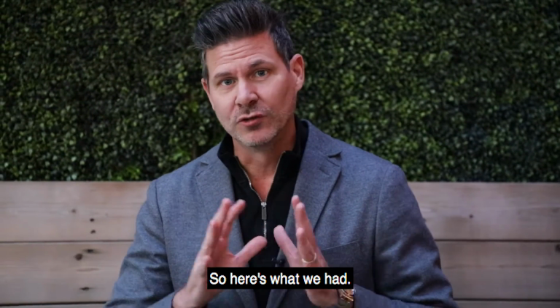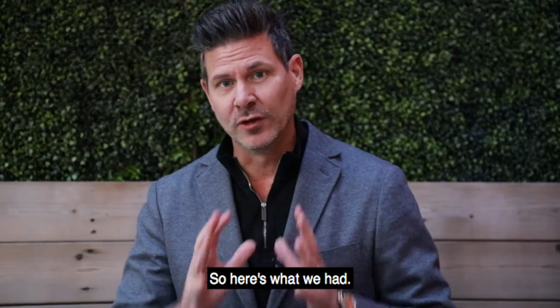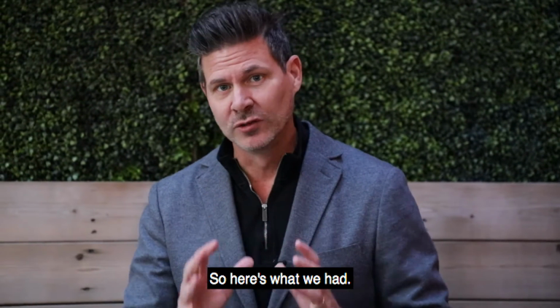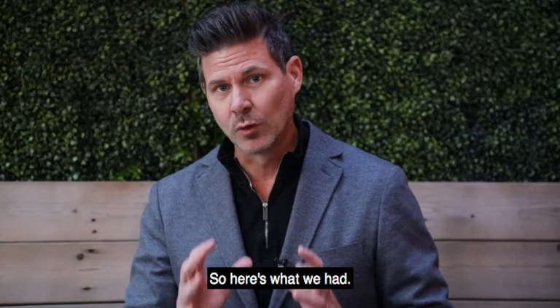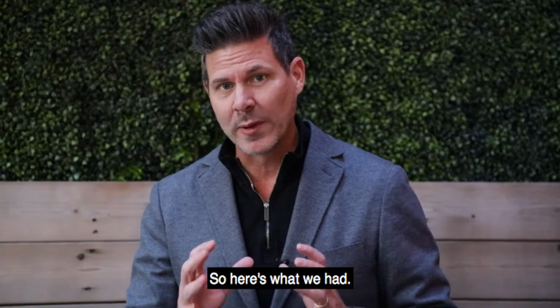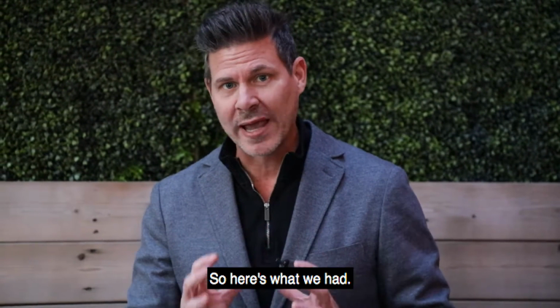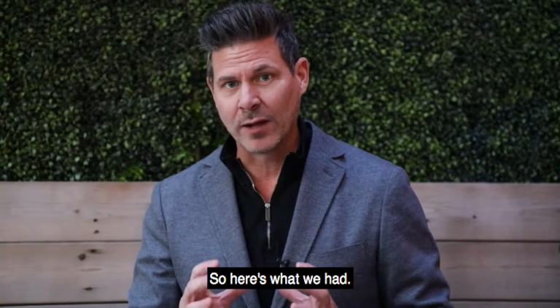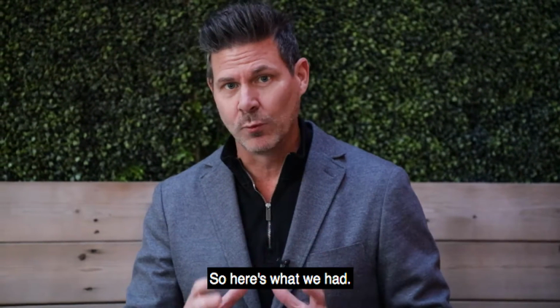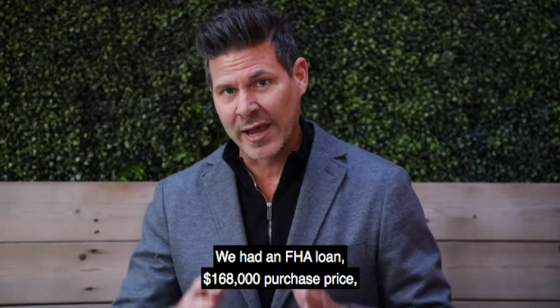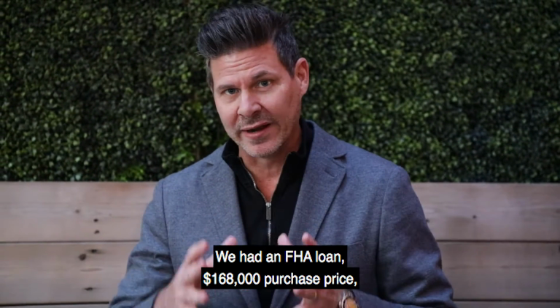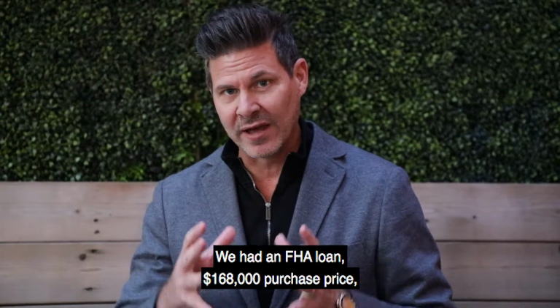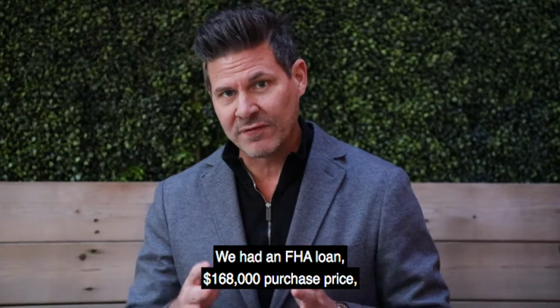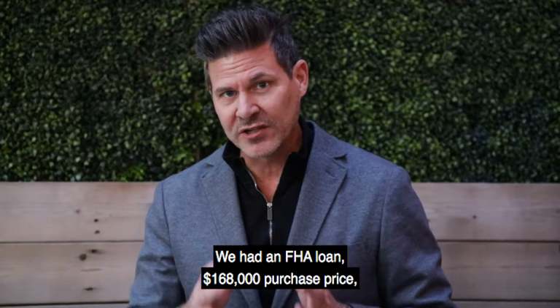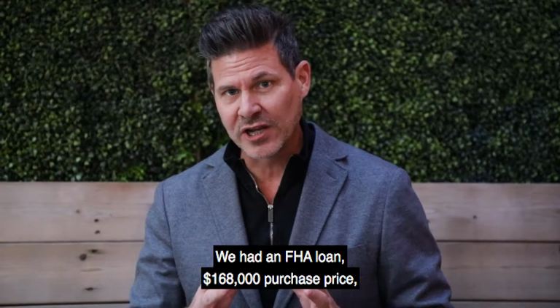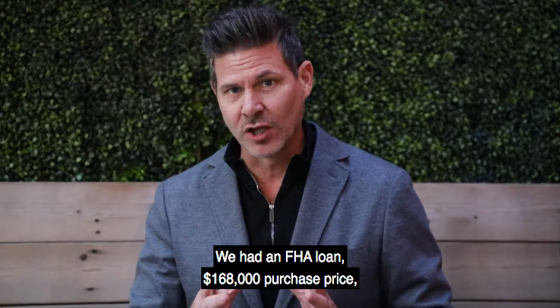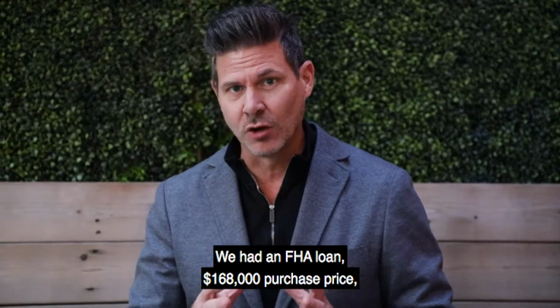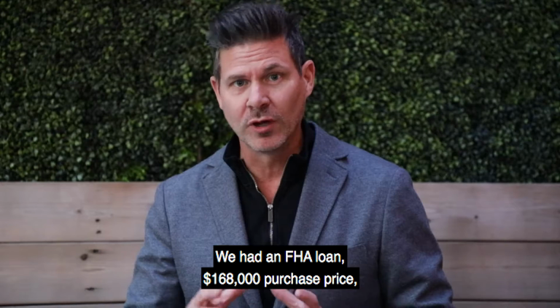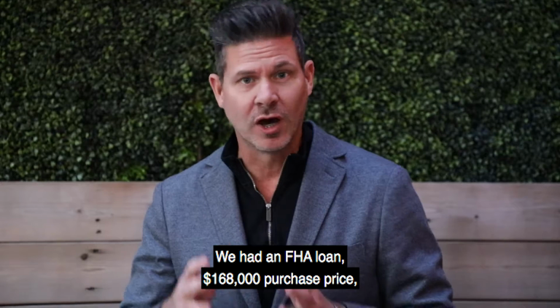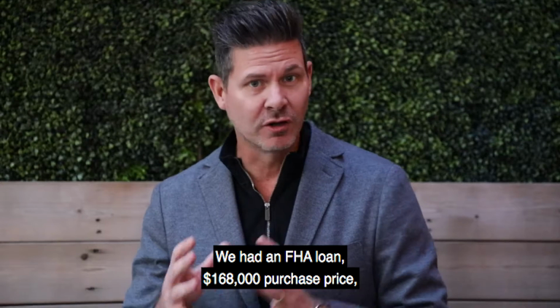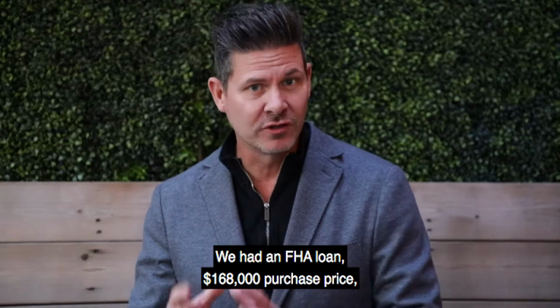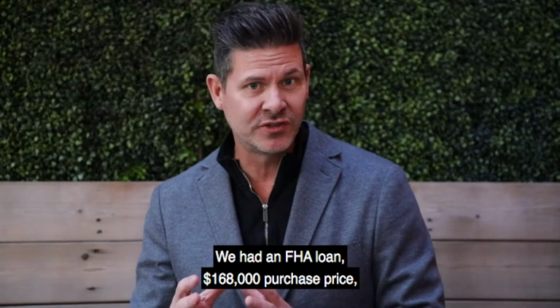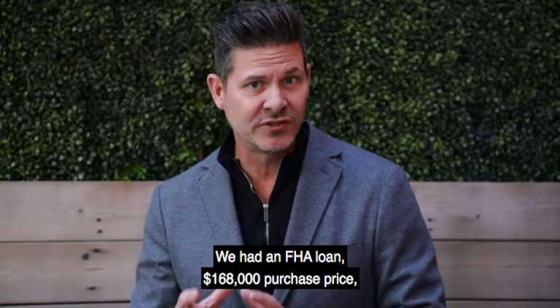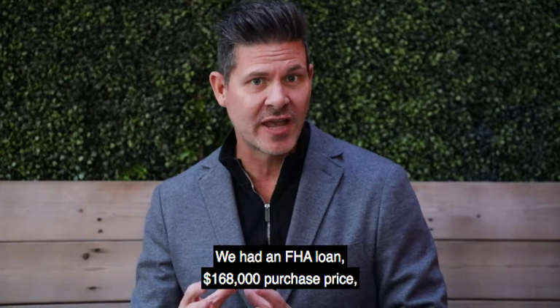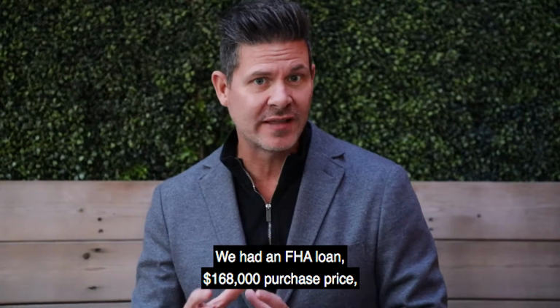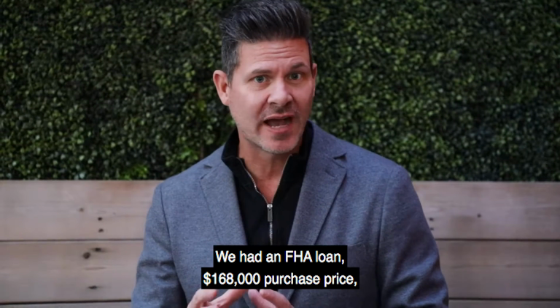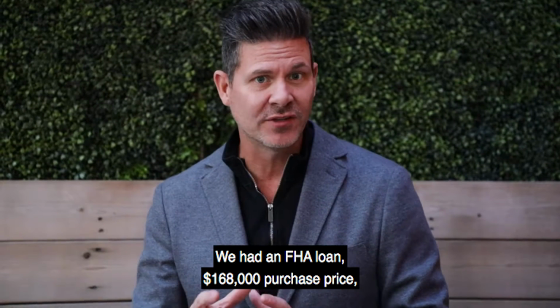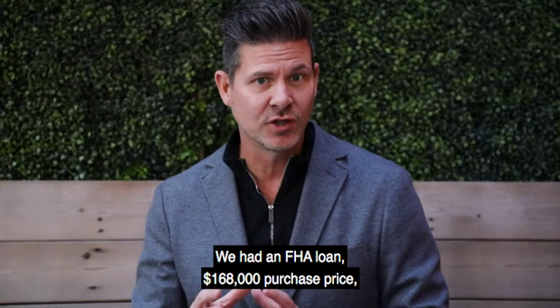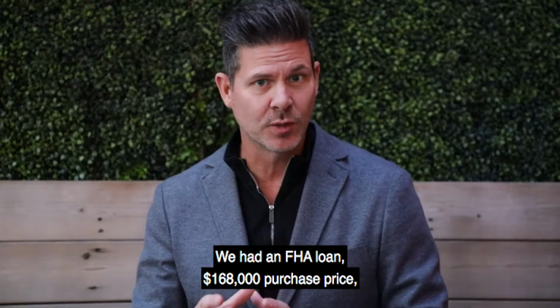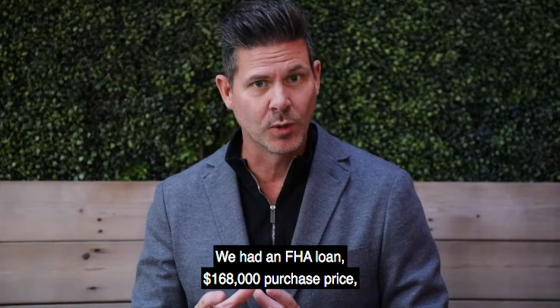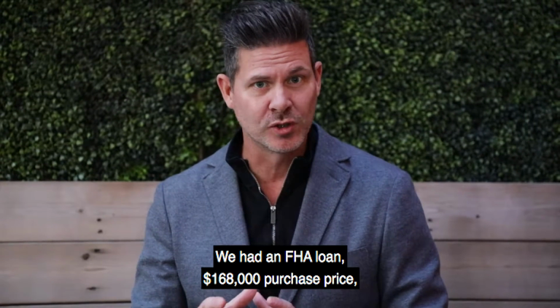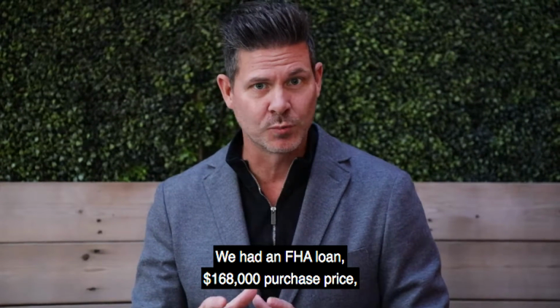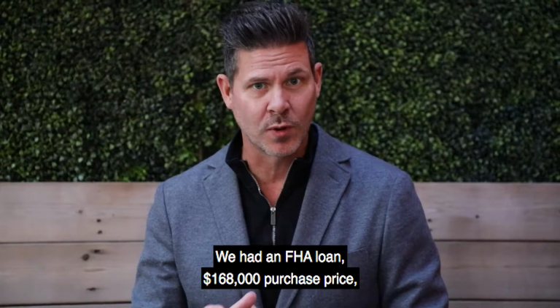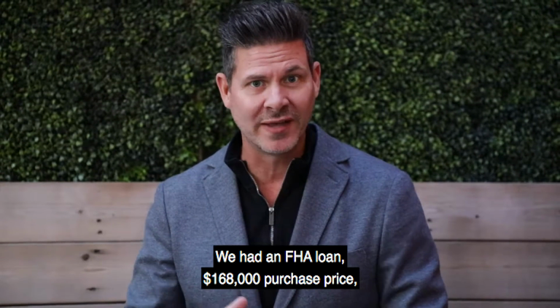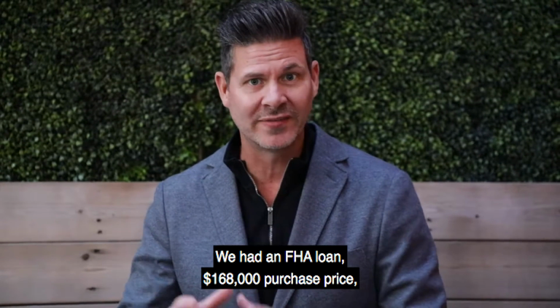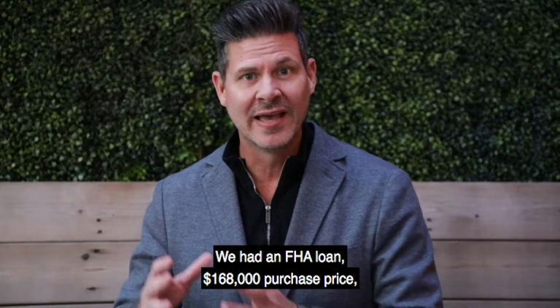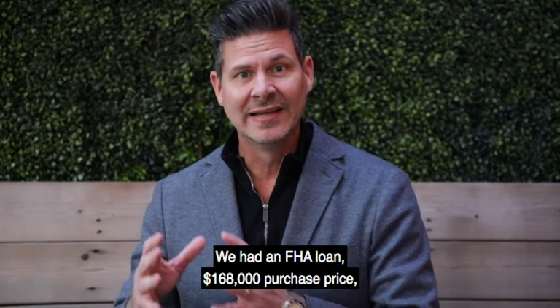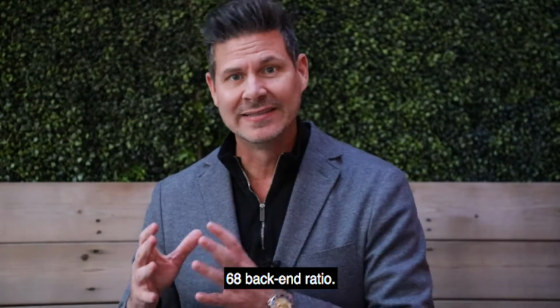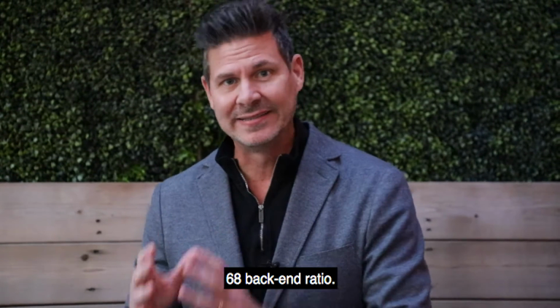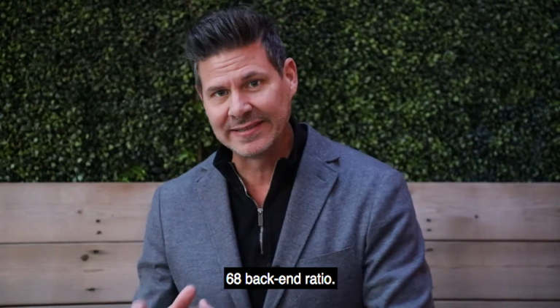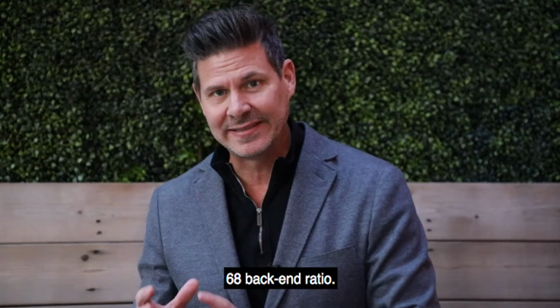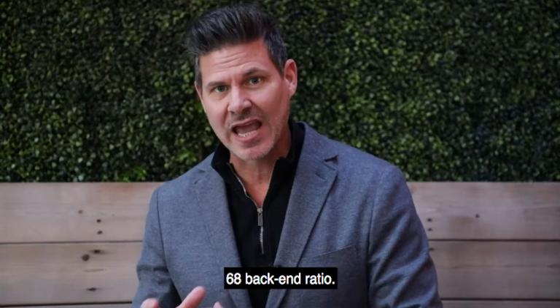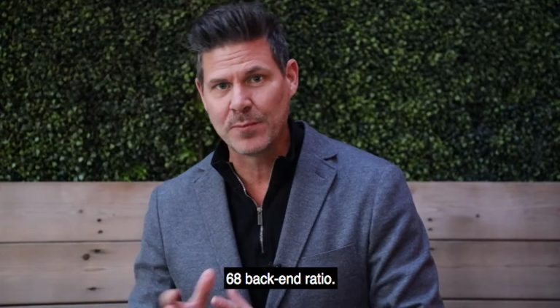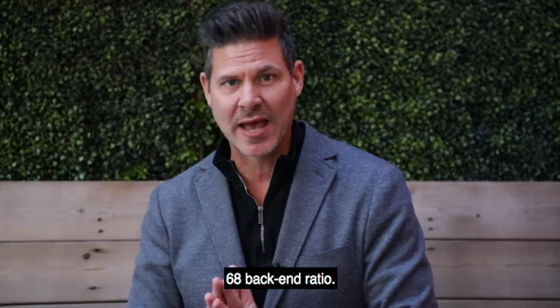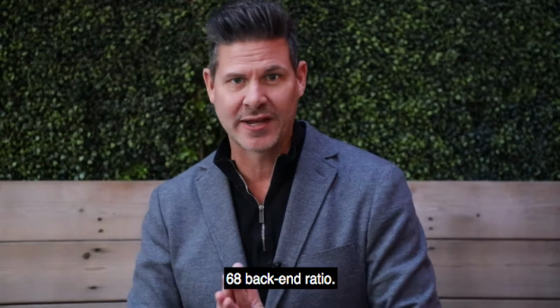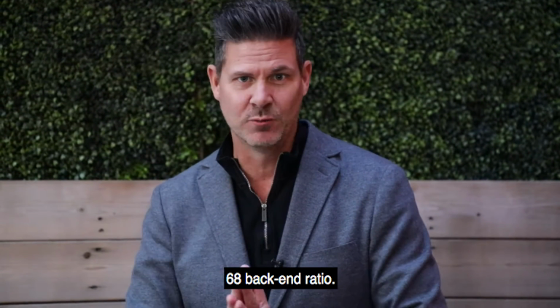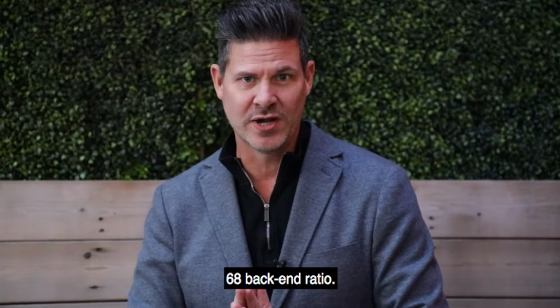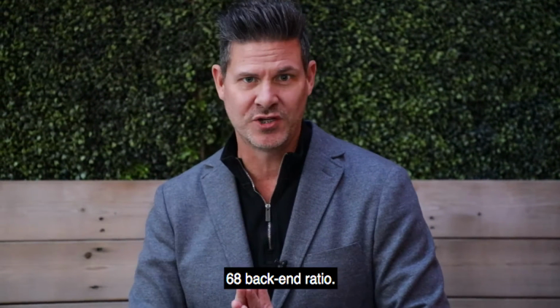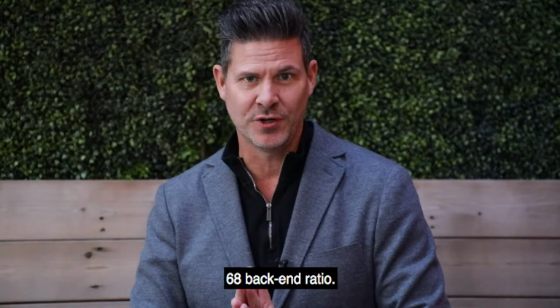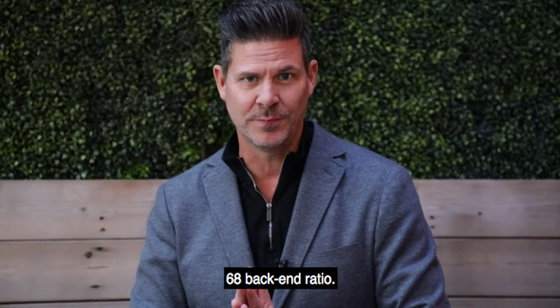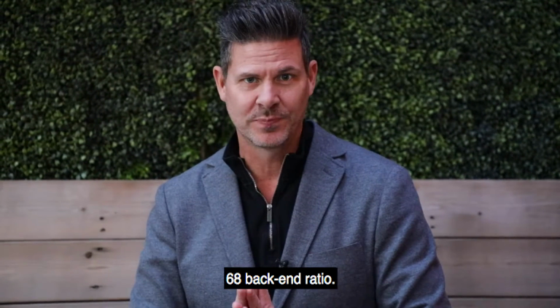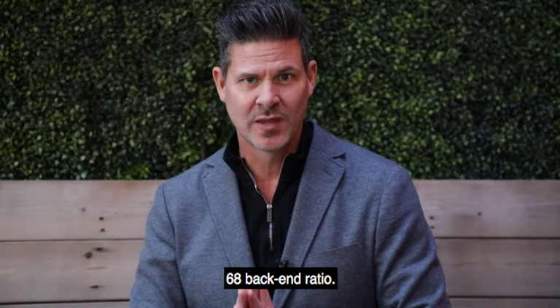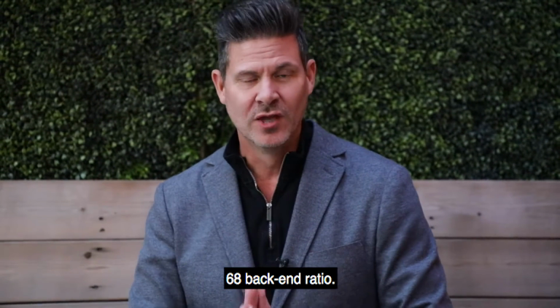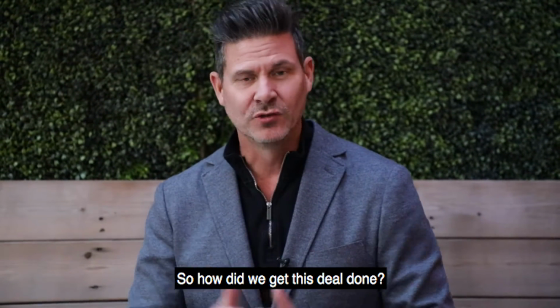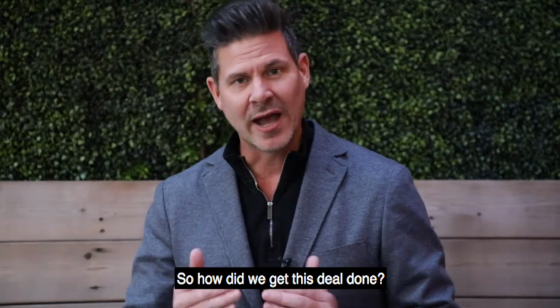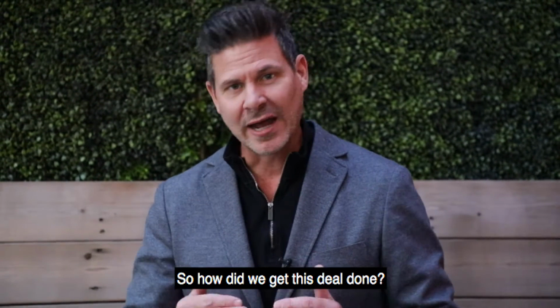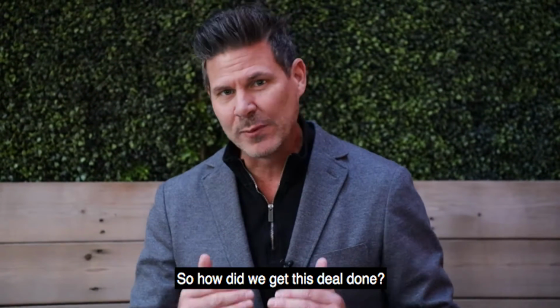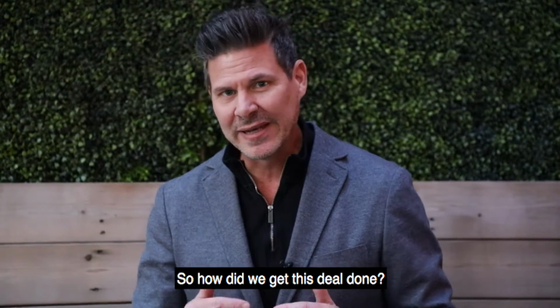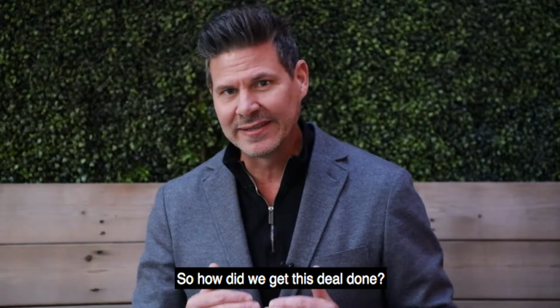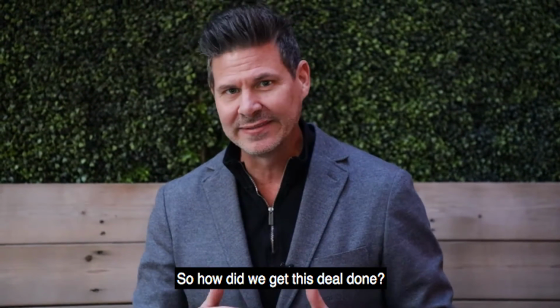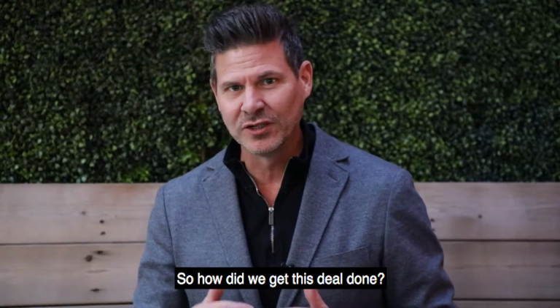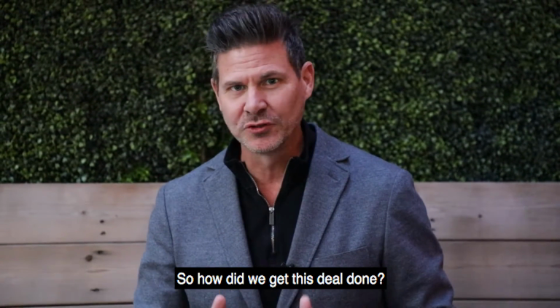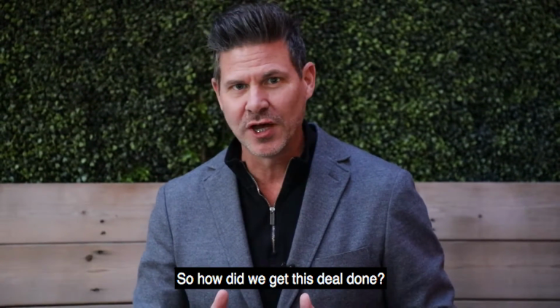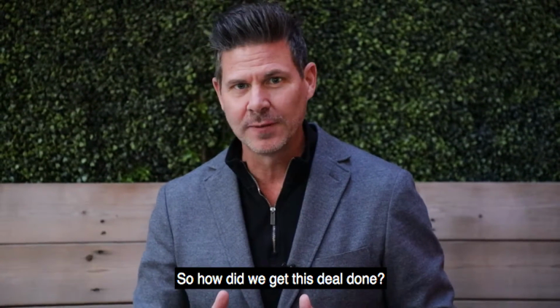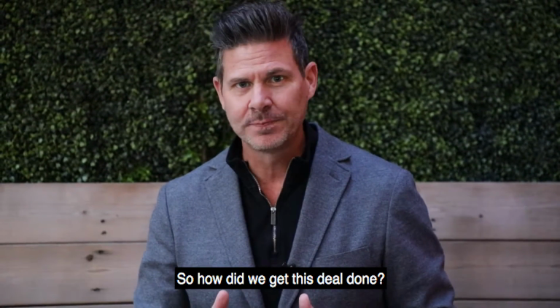Here's what we had: an FHA loan, $168,000 purchase price, 68 back-end ratio. So how did we get this deal done?